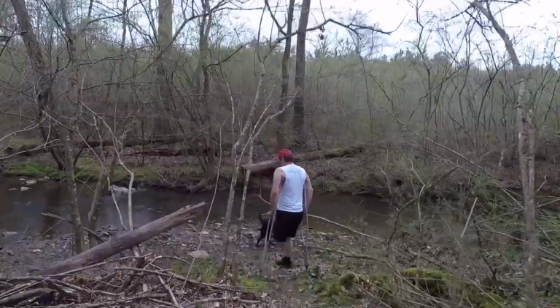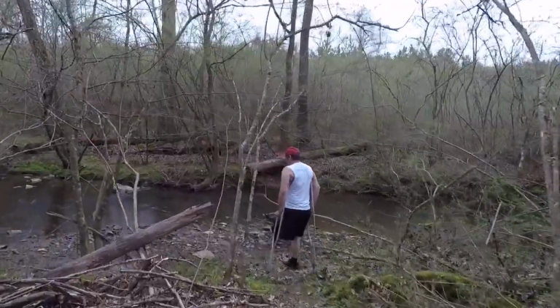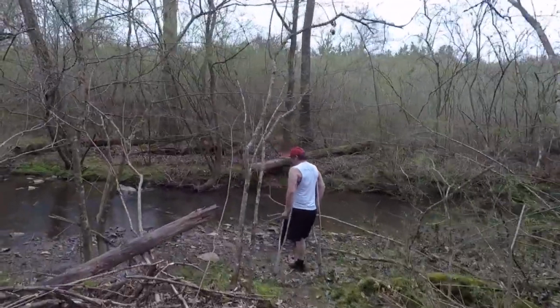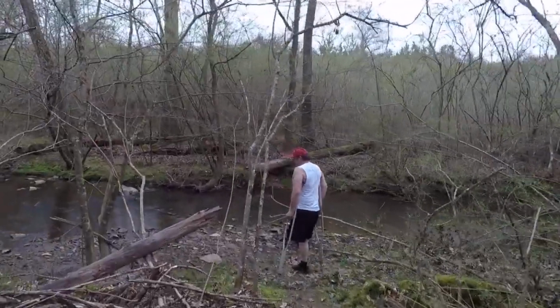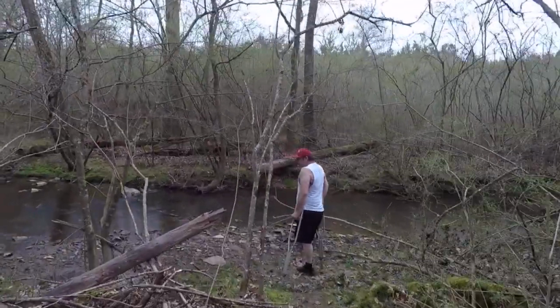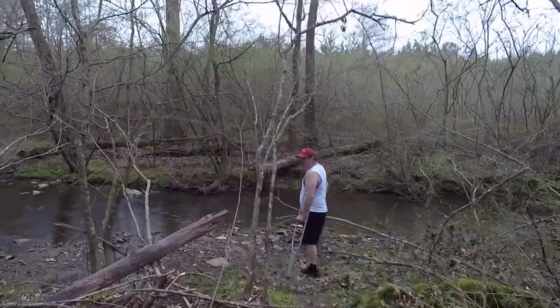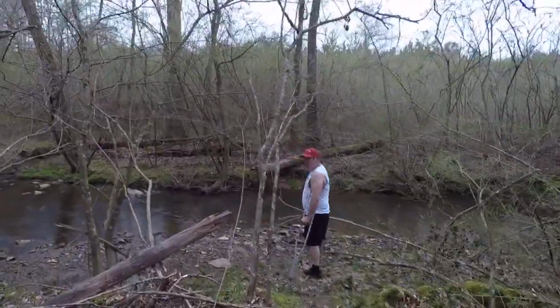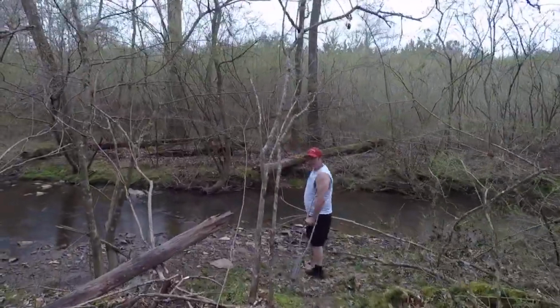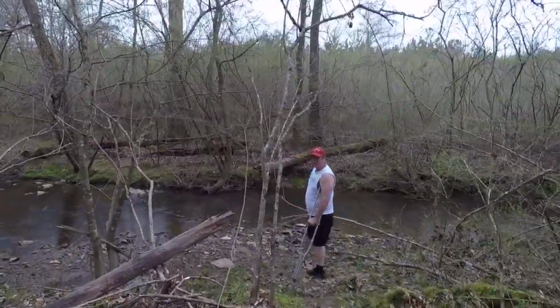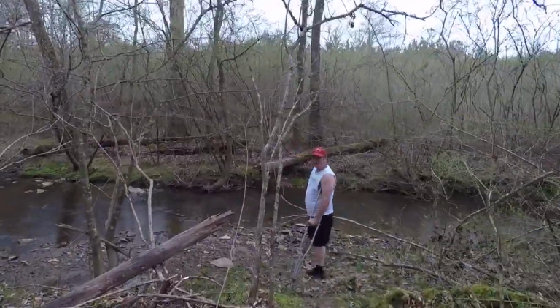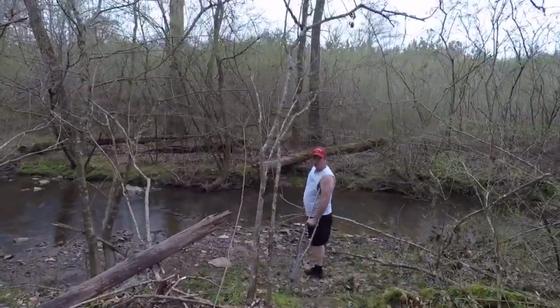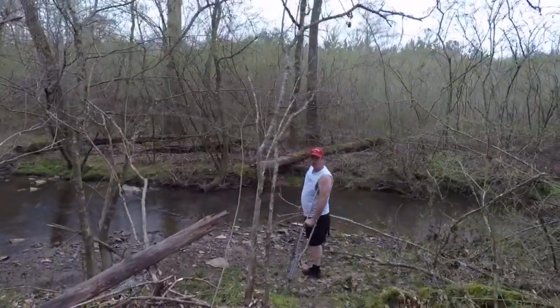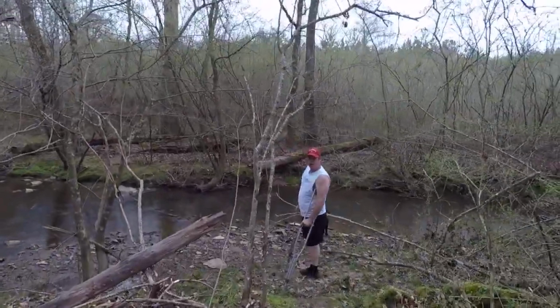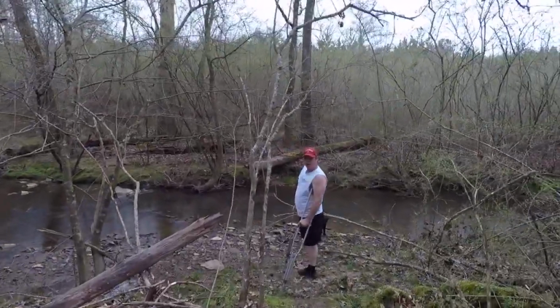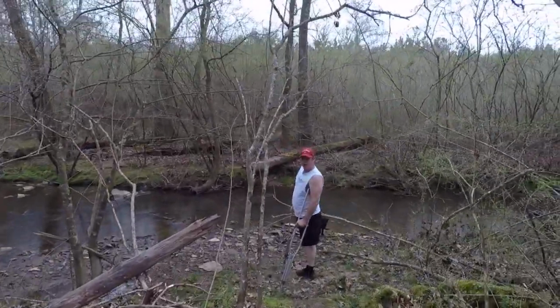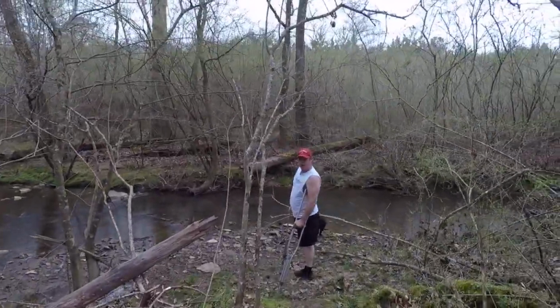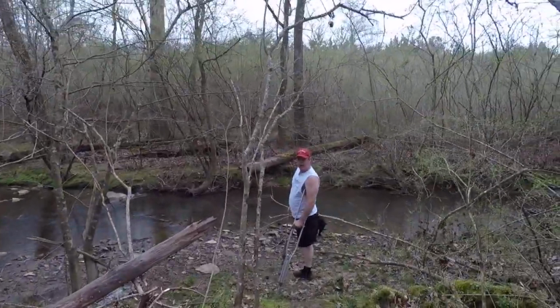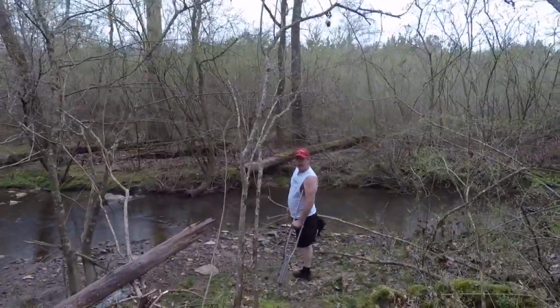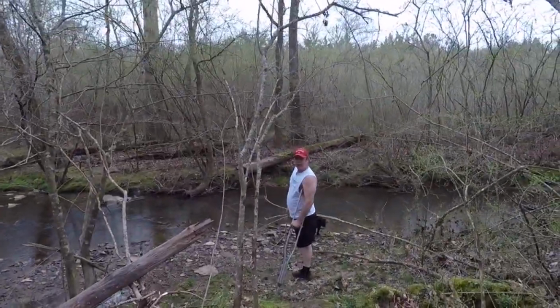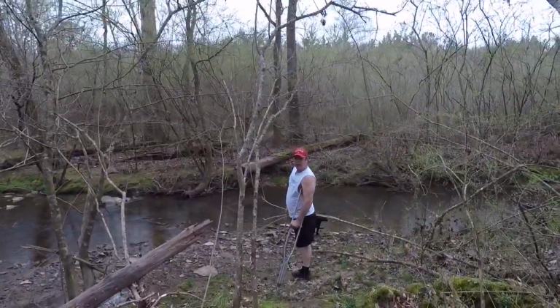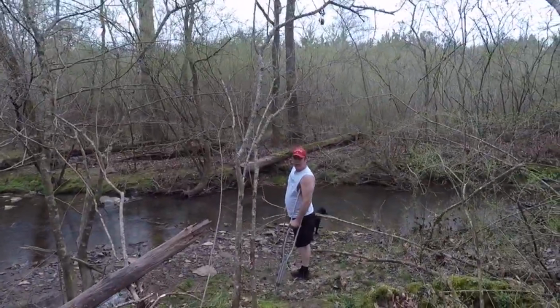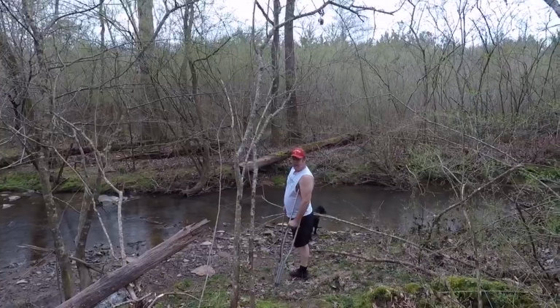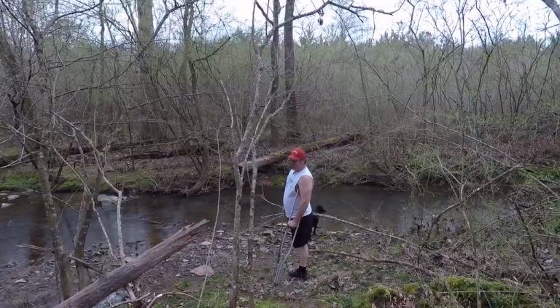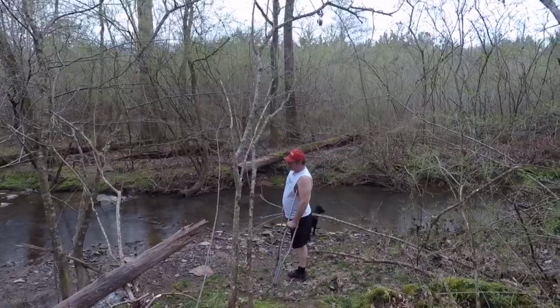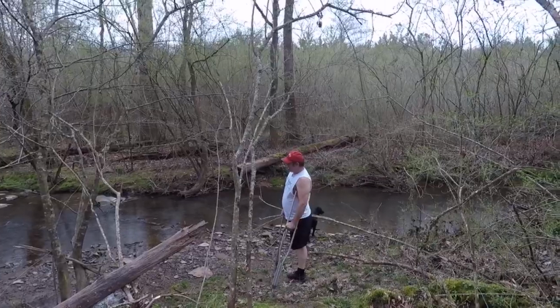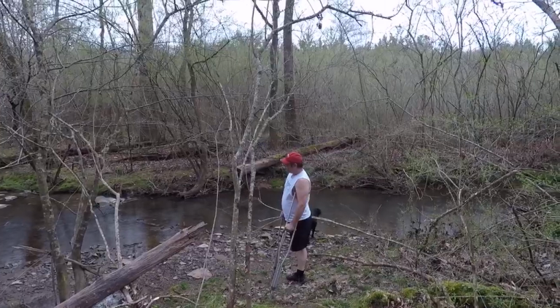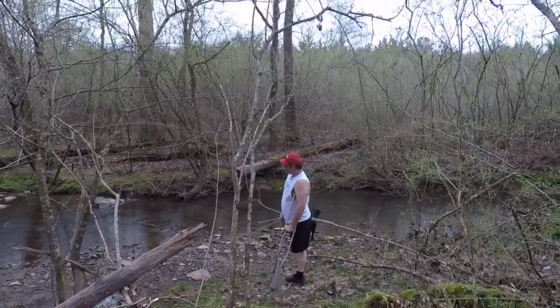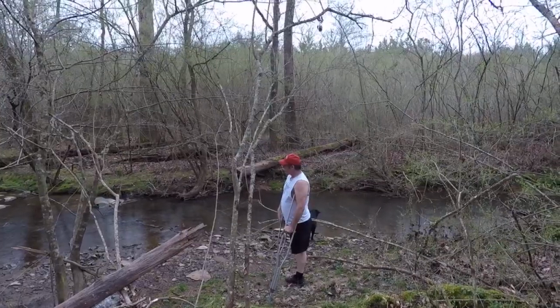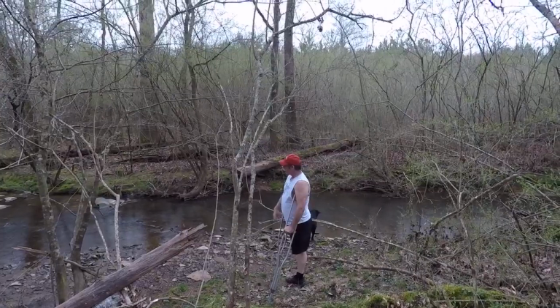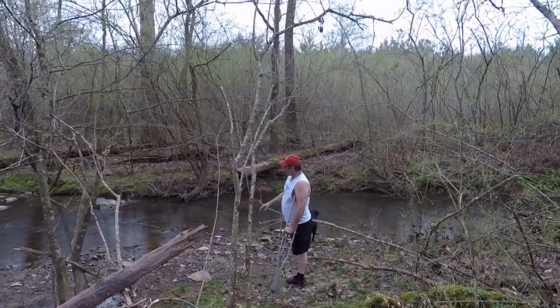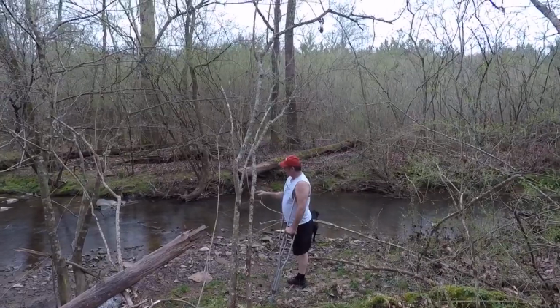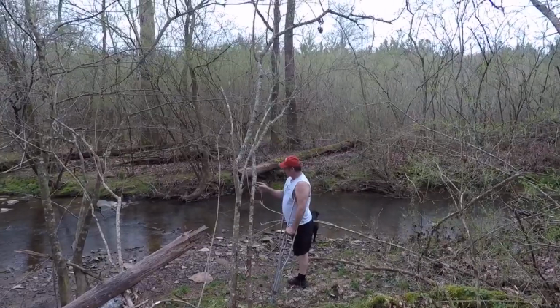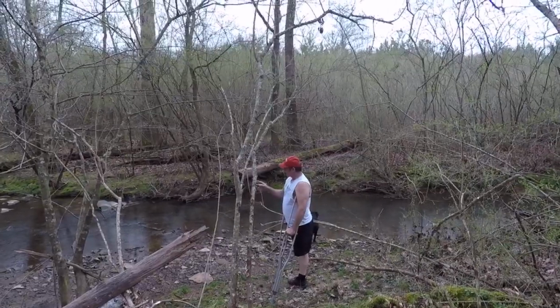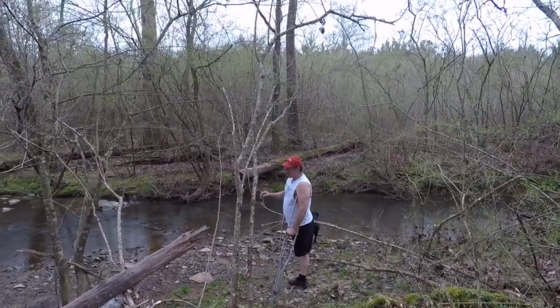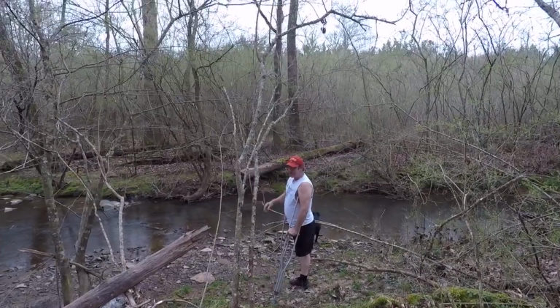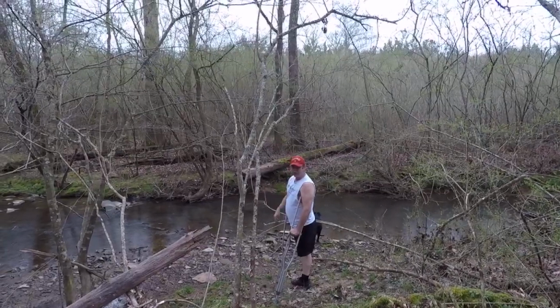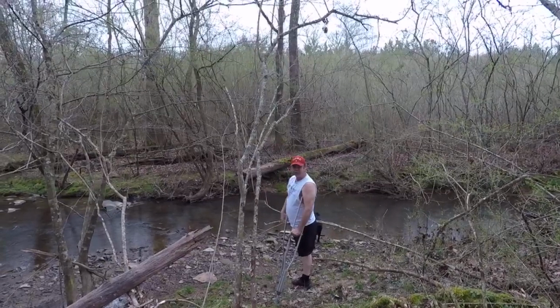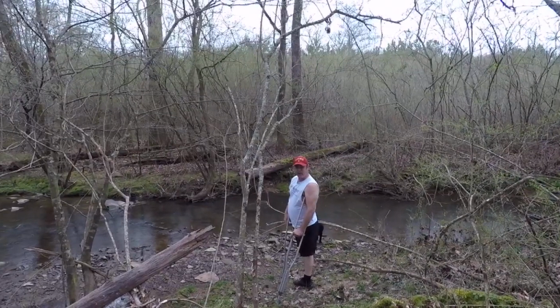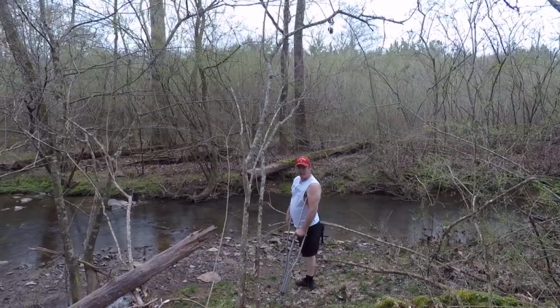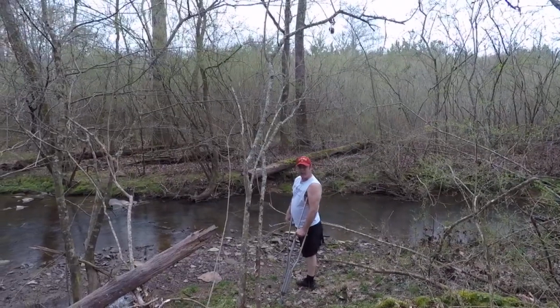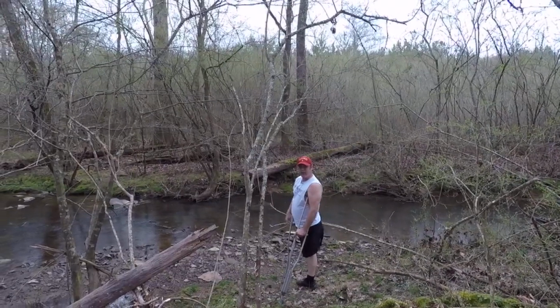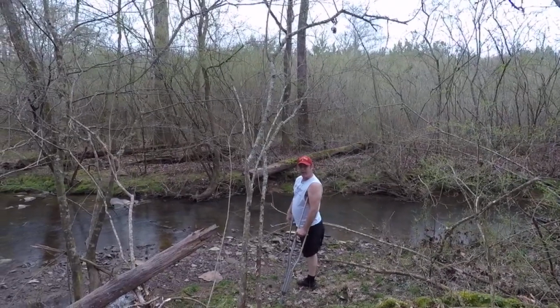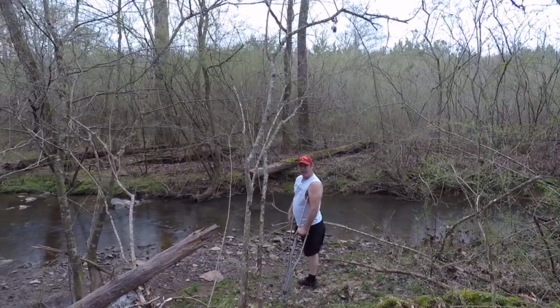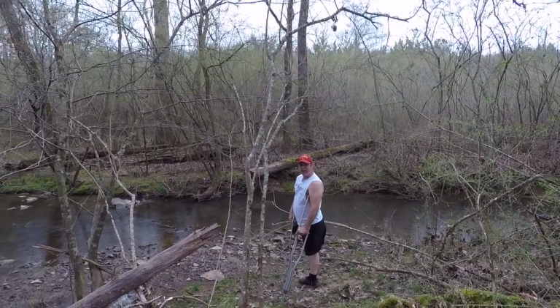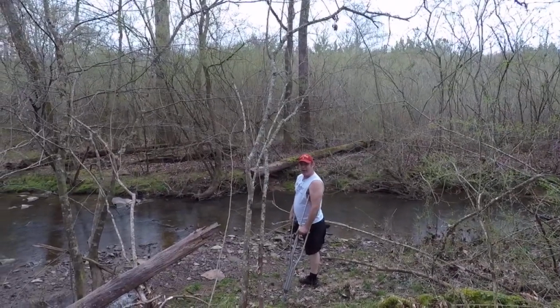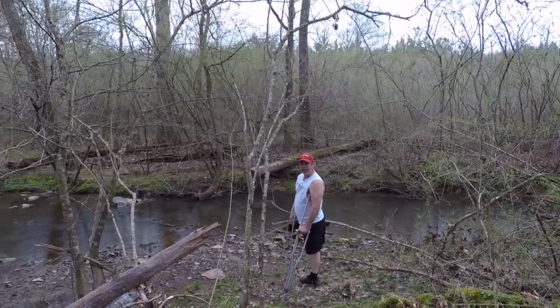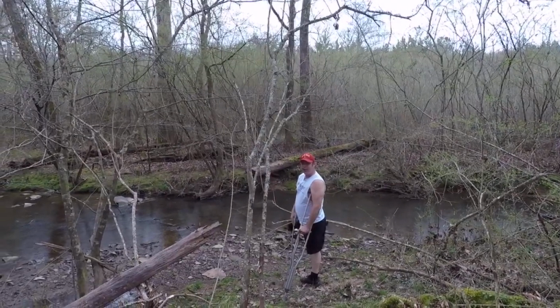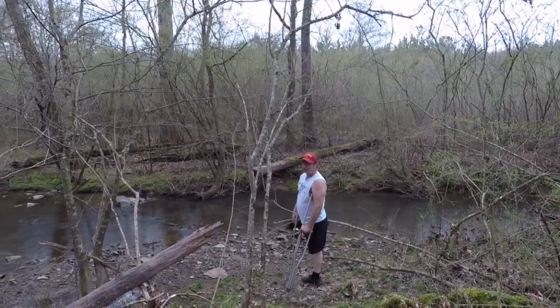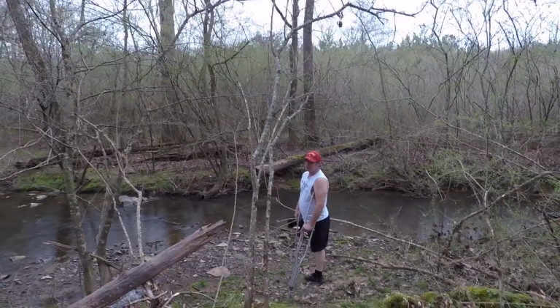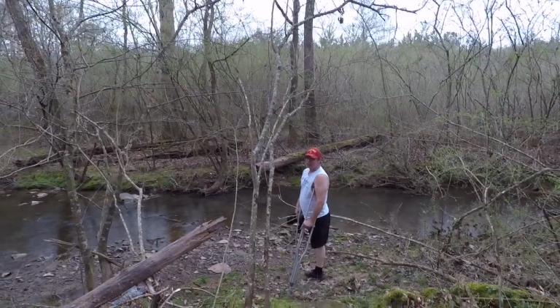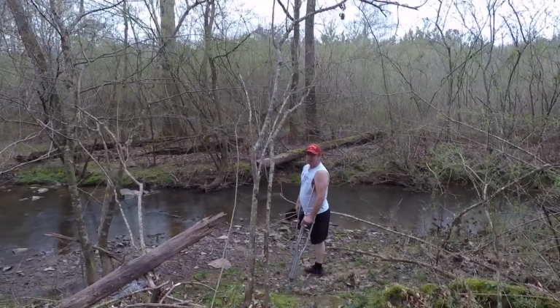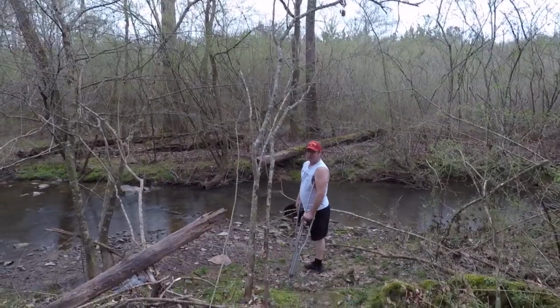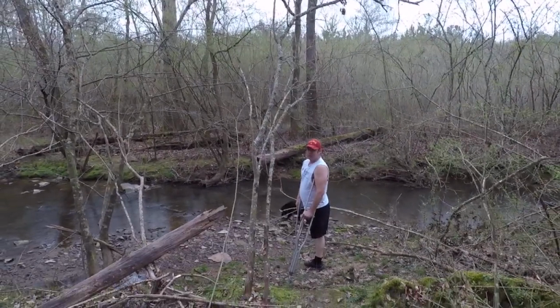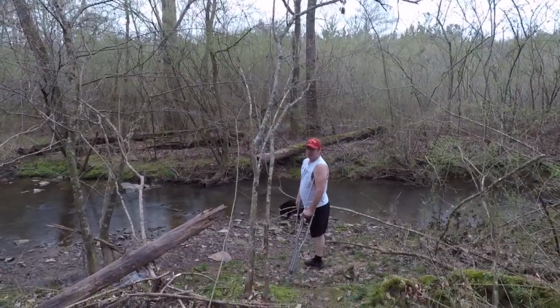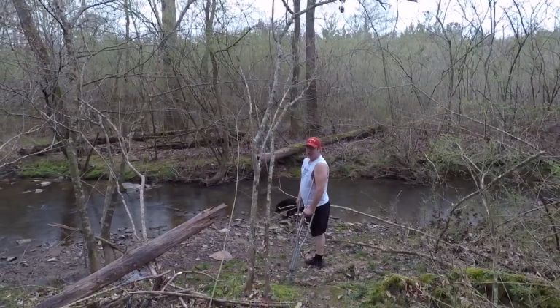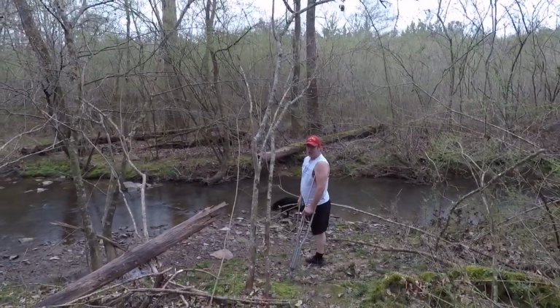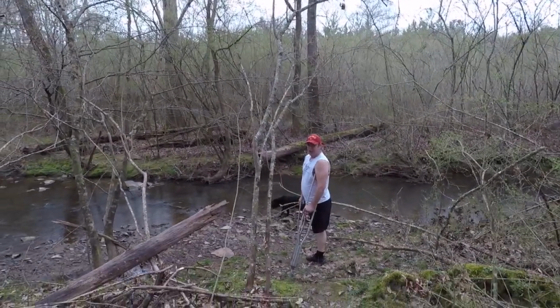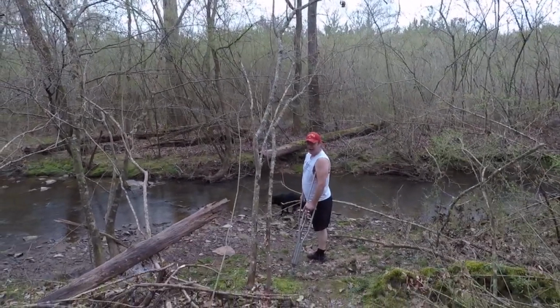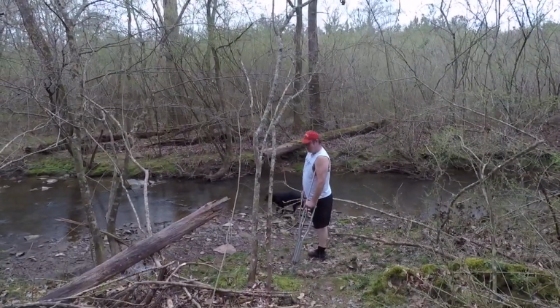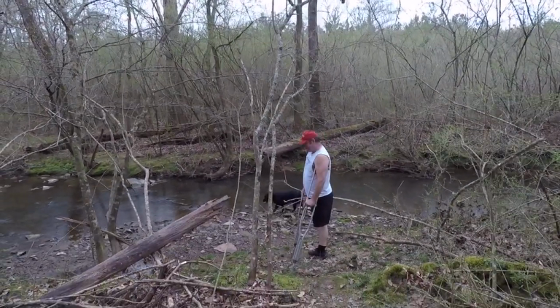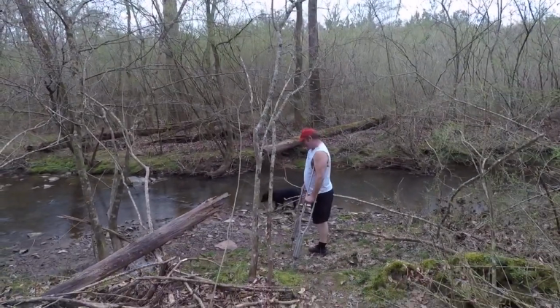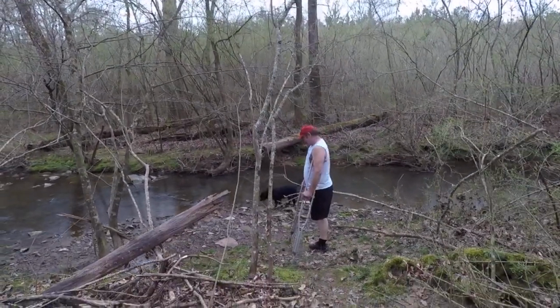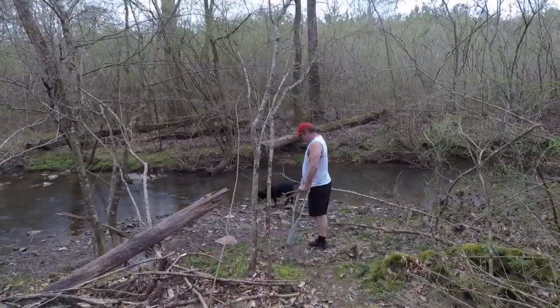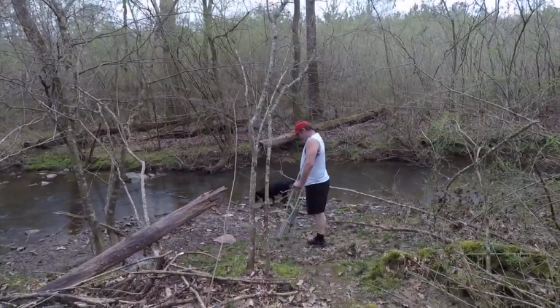Now, when crutching across streams, you've got to be careful. Rocks are slippery — just take your time. Let's go.